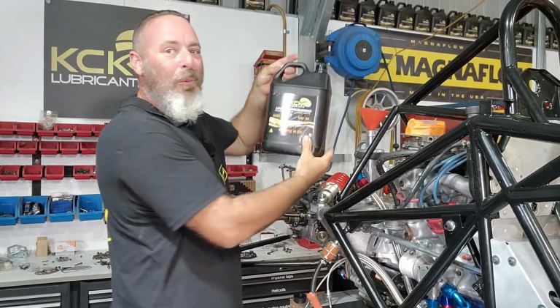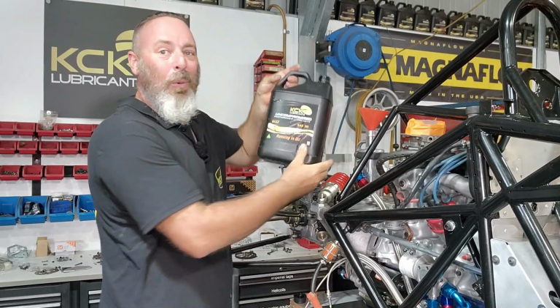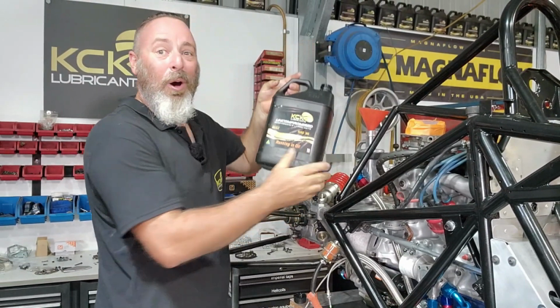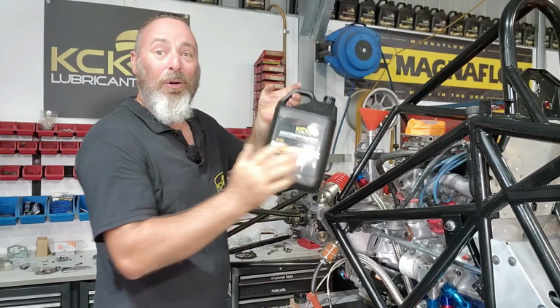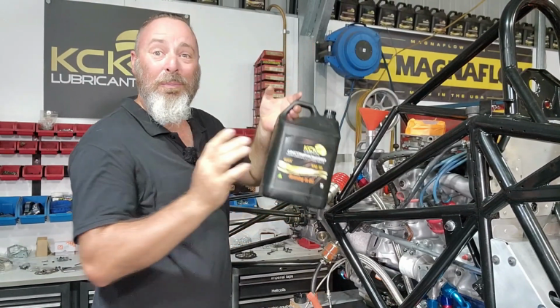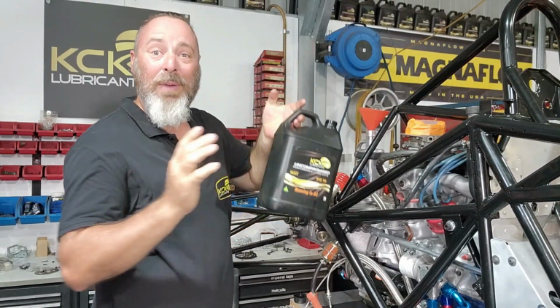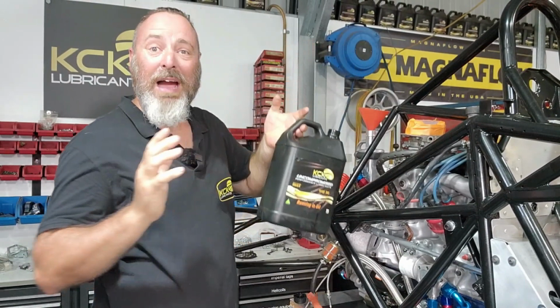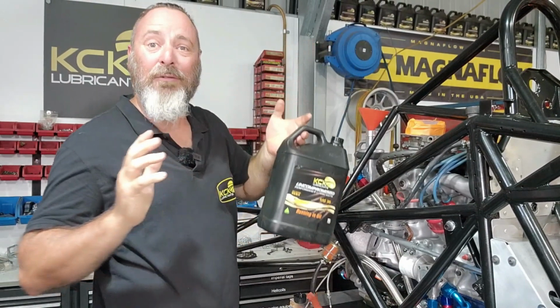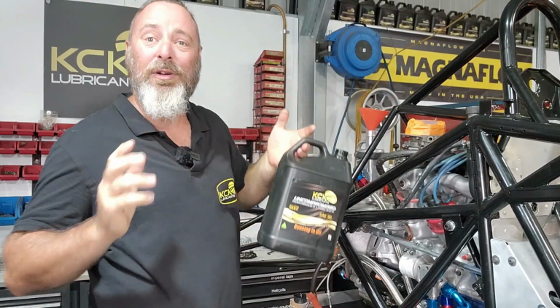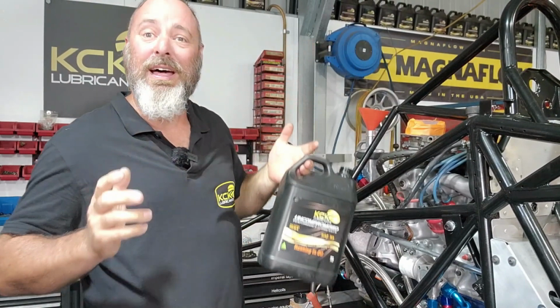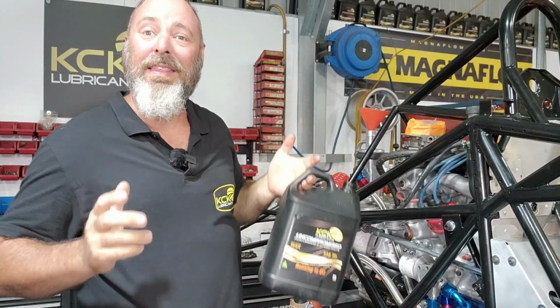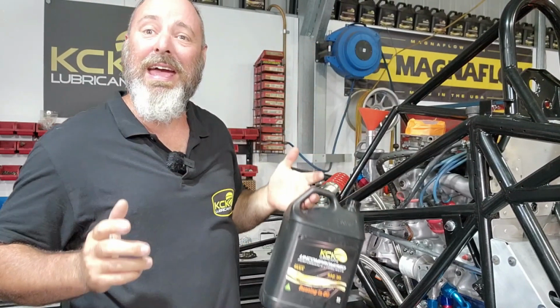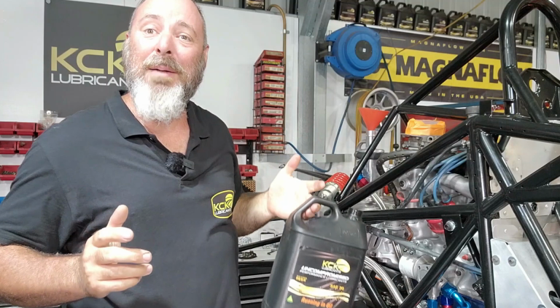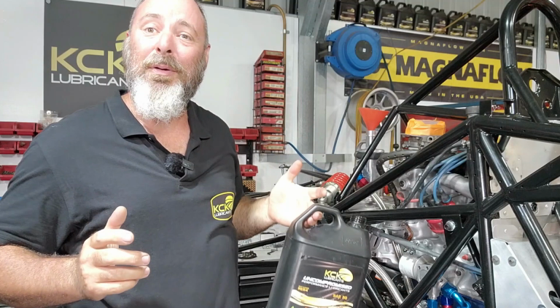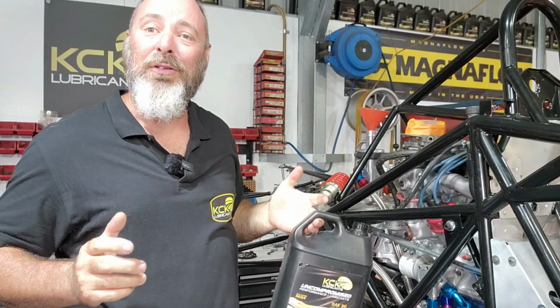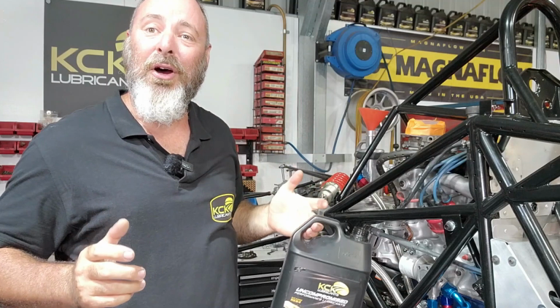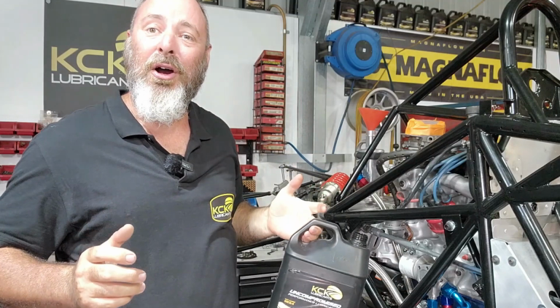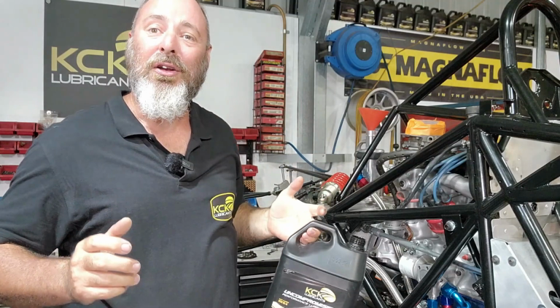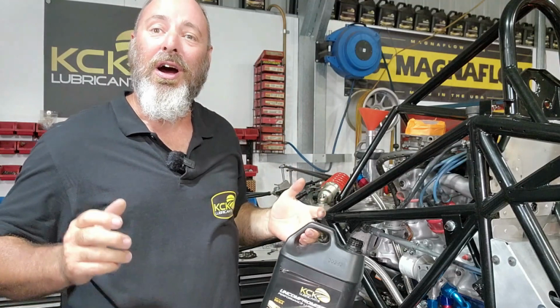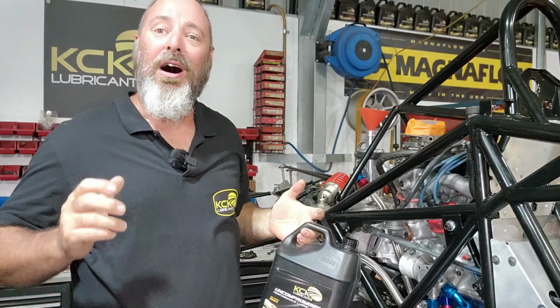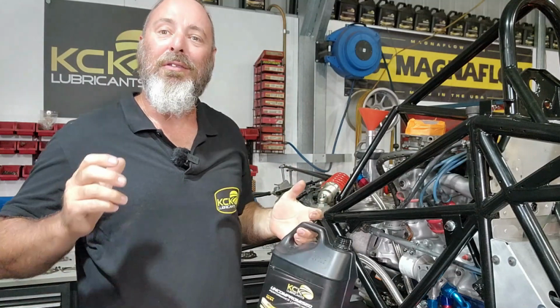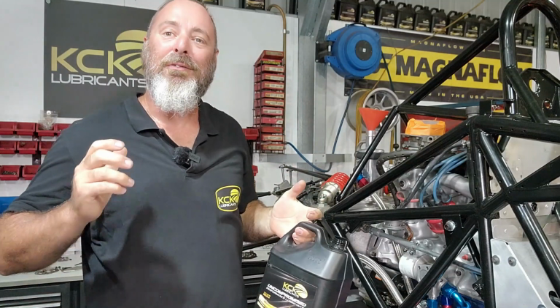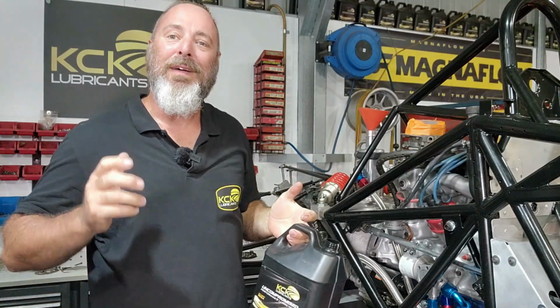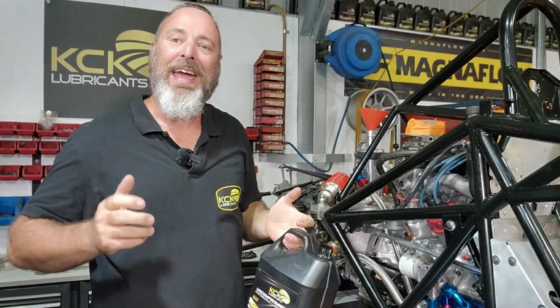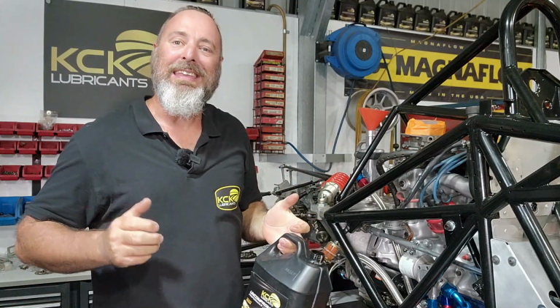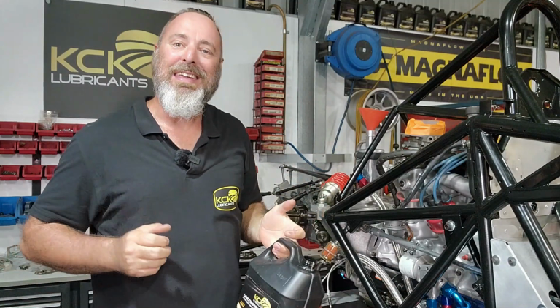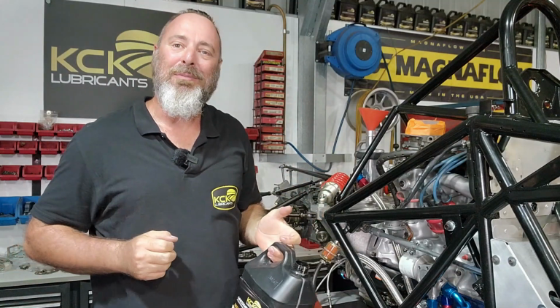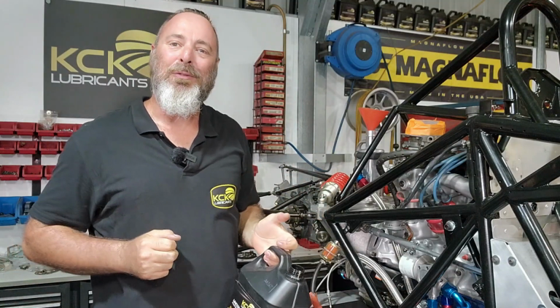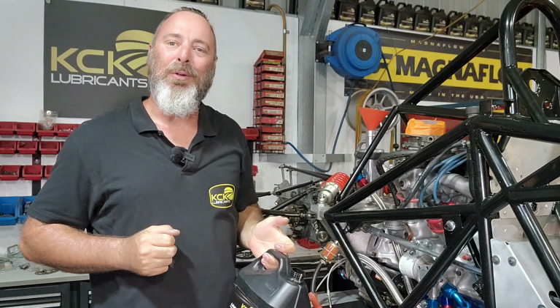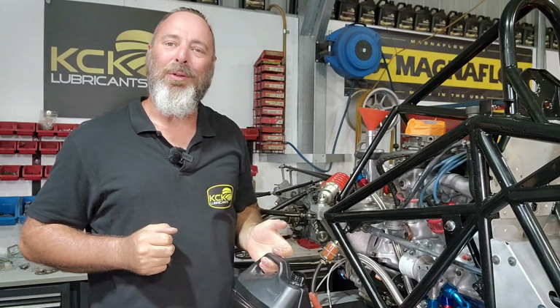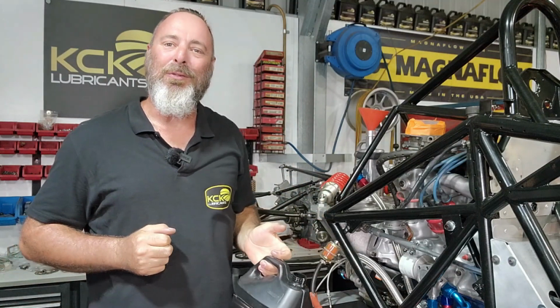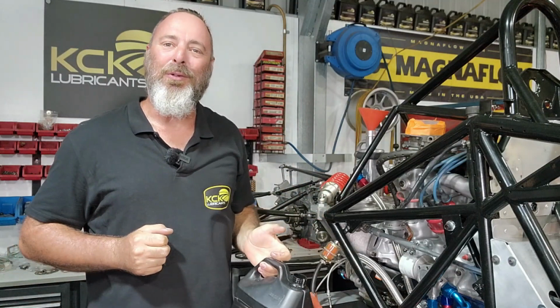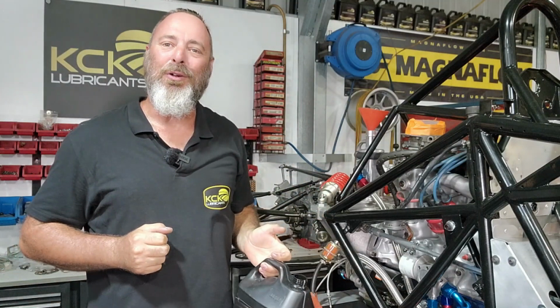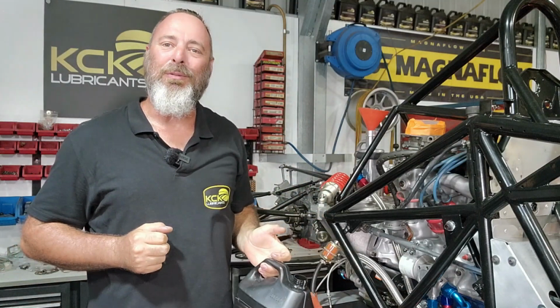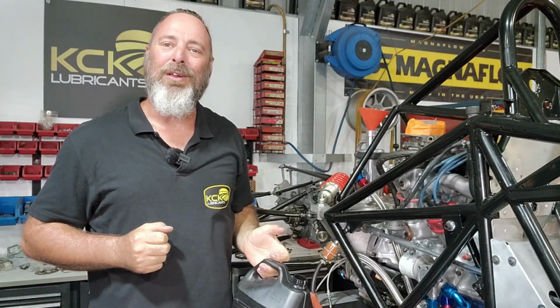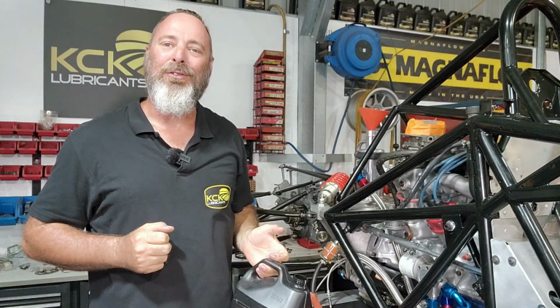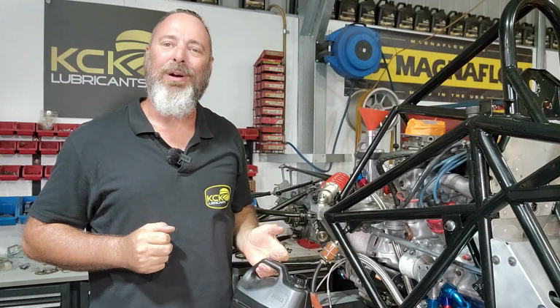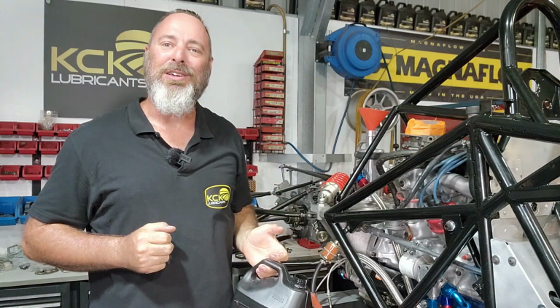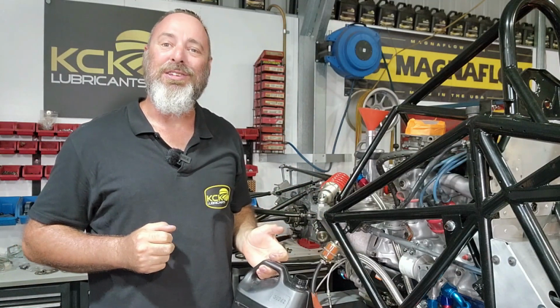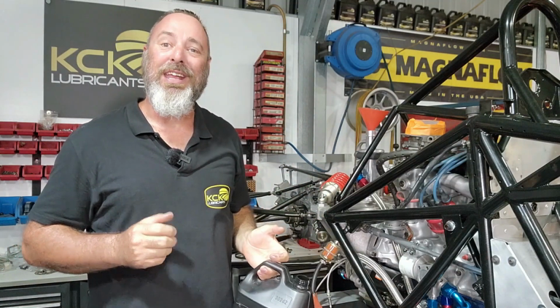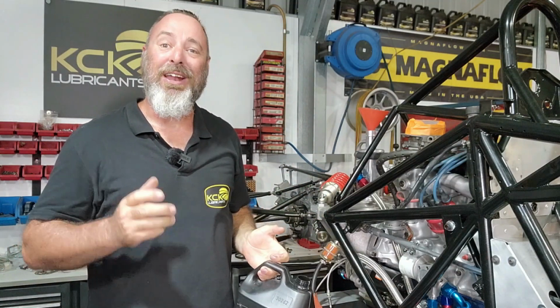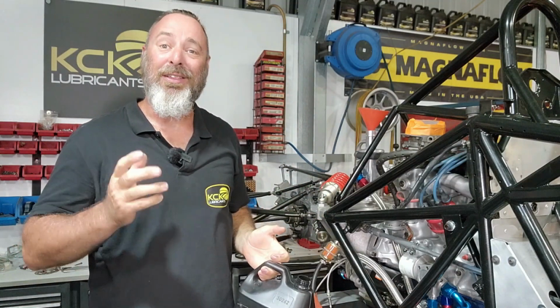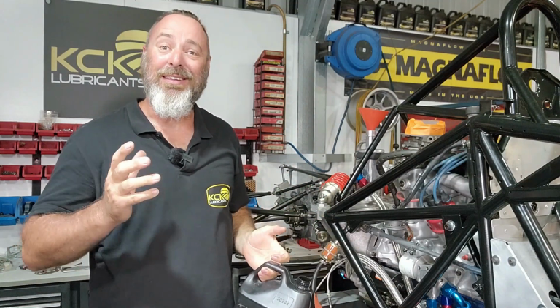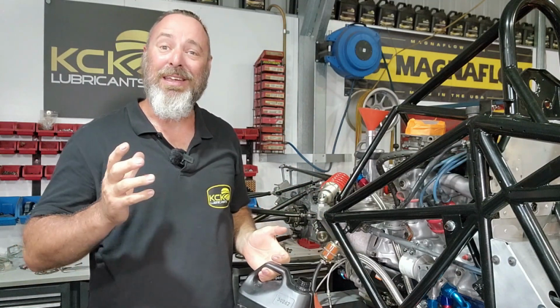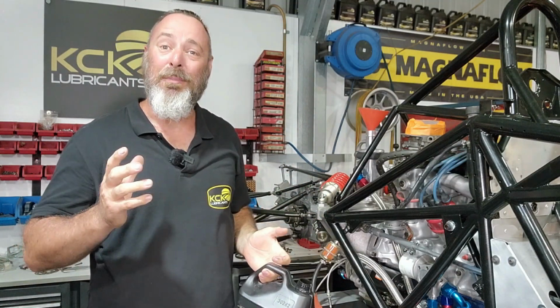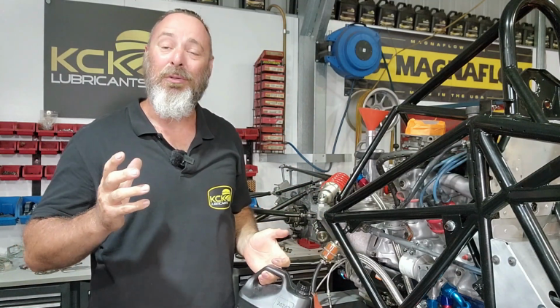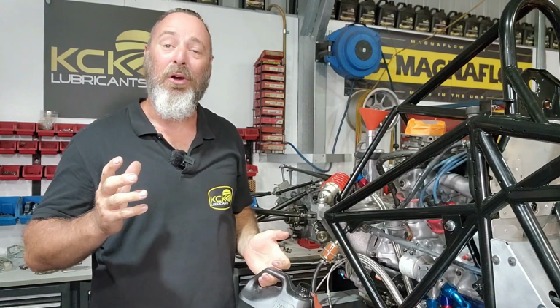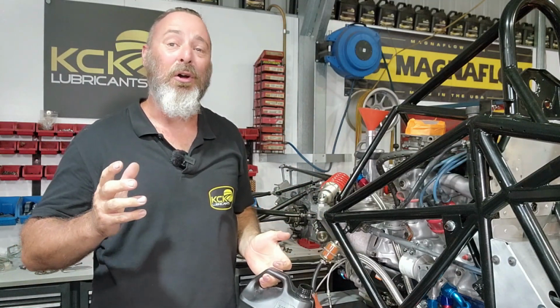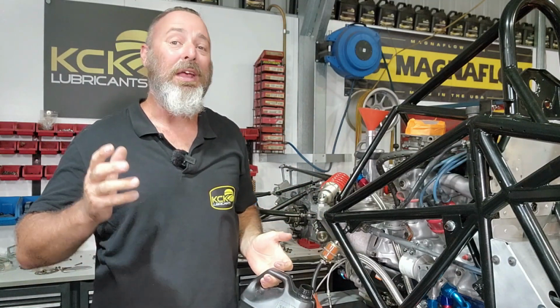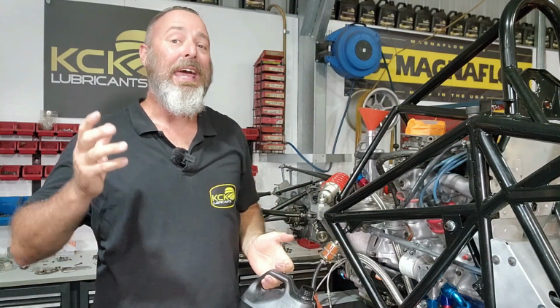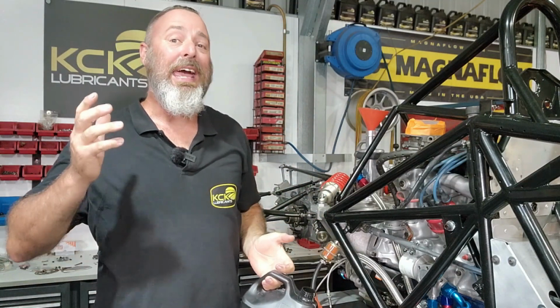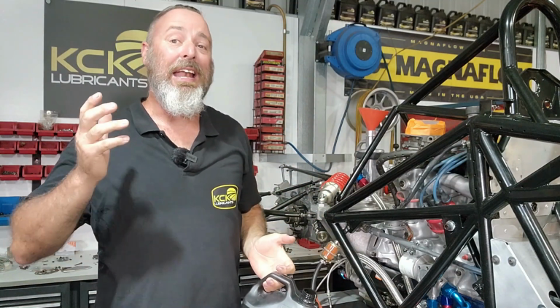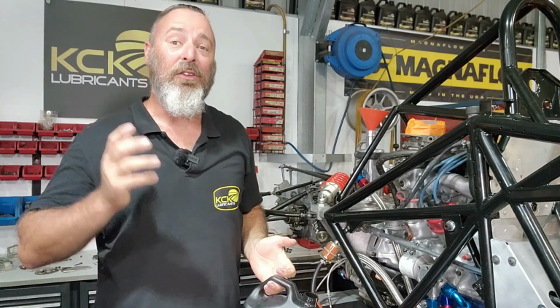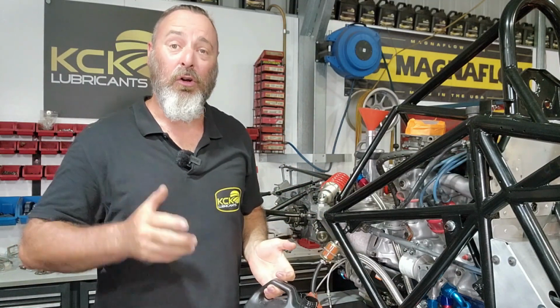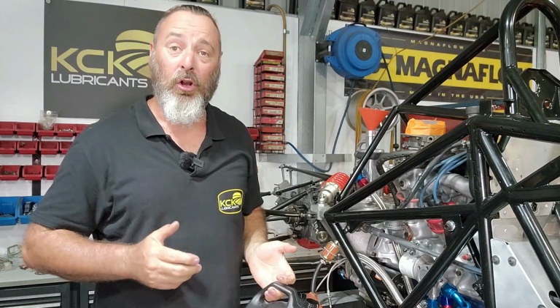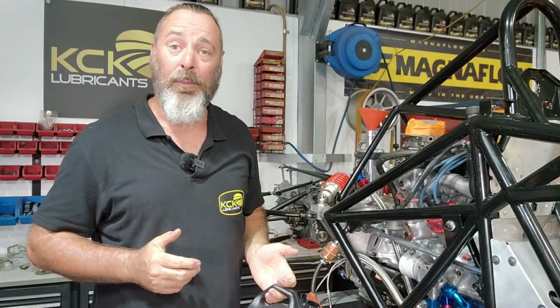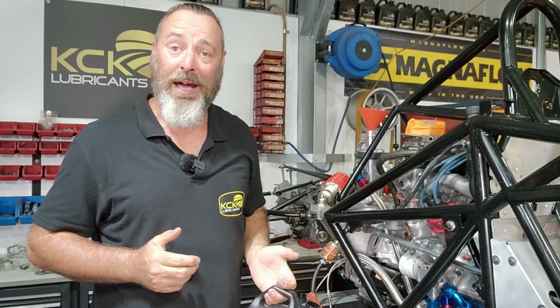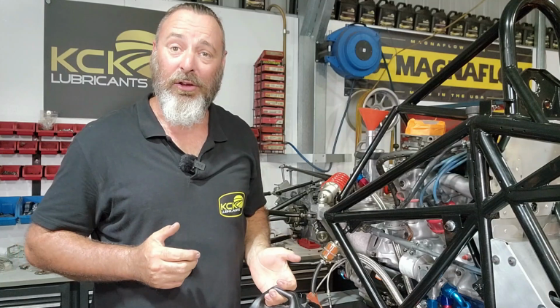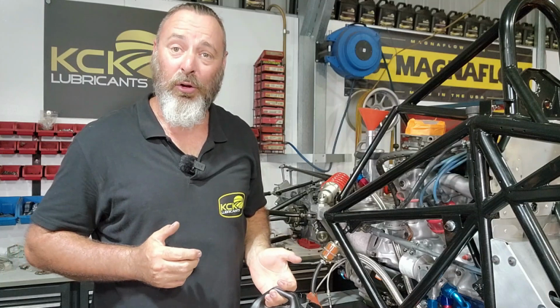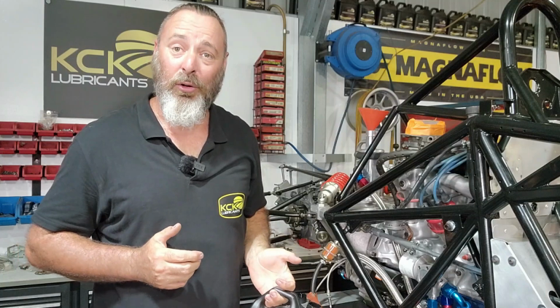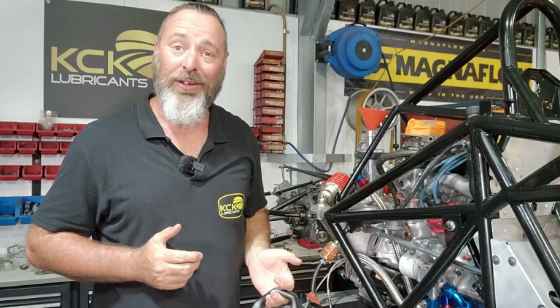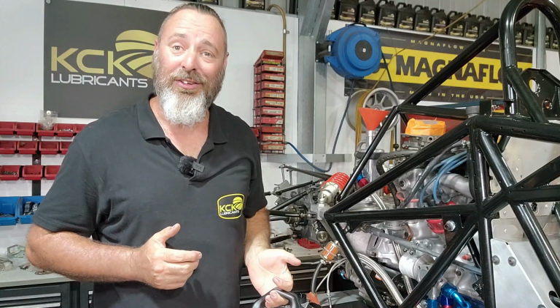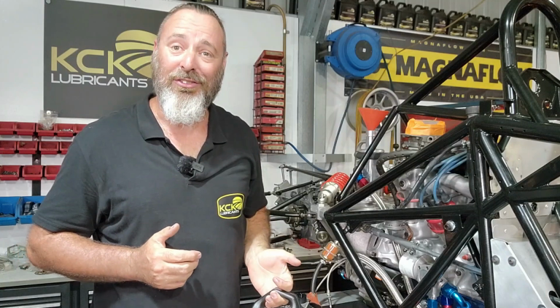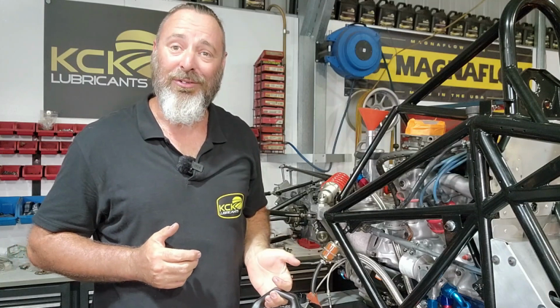Welcome back for another episode of the Van Diemen Formula Ford Restoration. On this episode it is all about the cooling system.